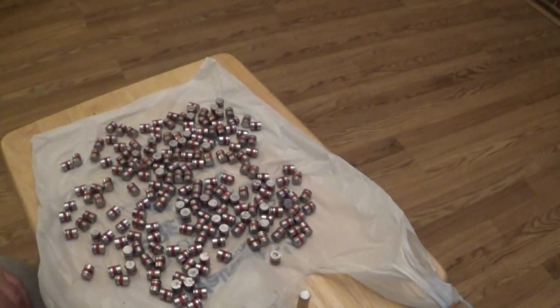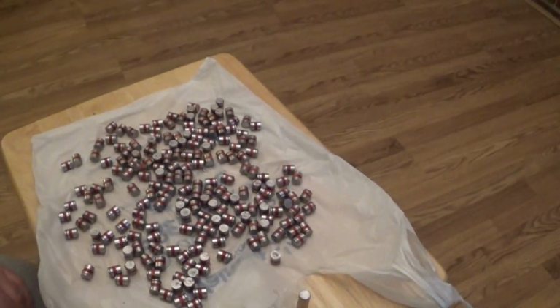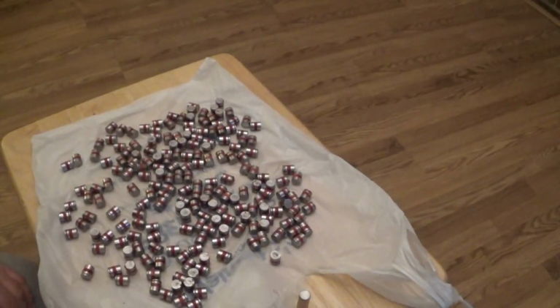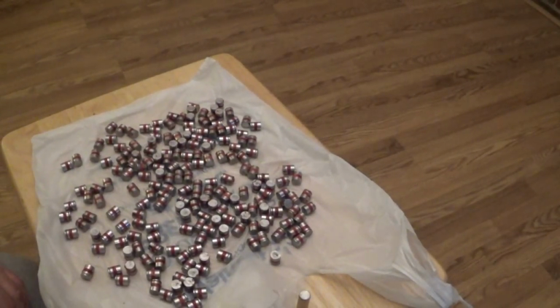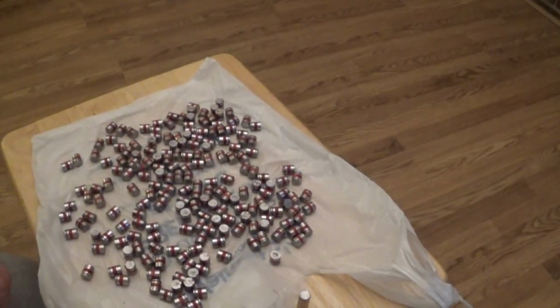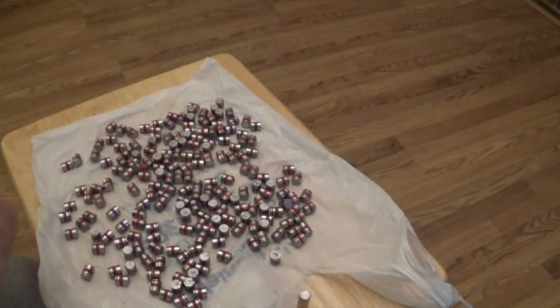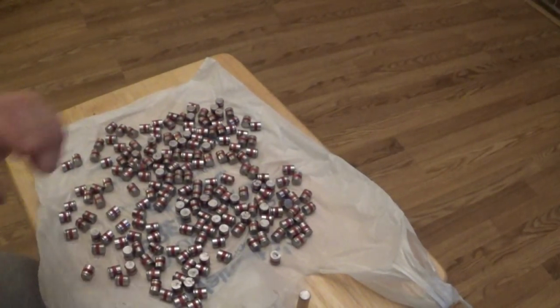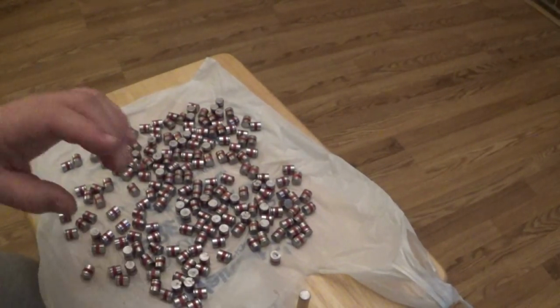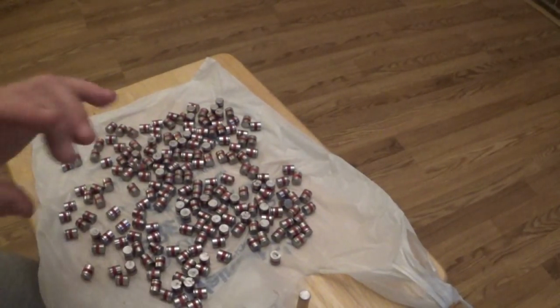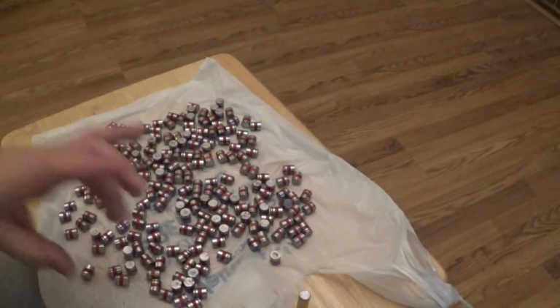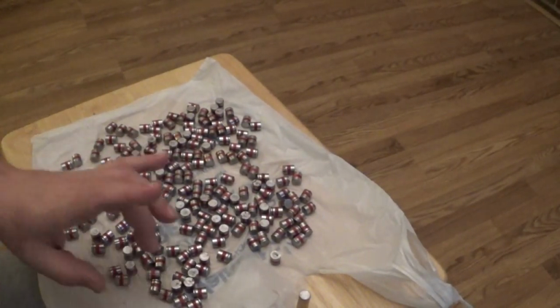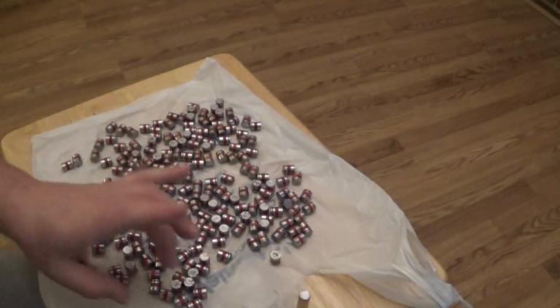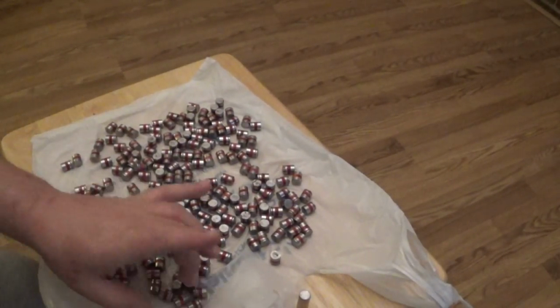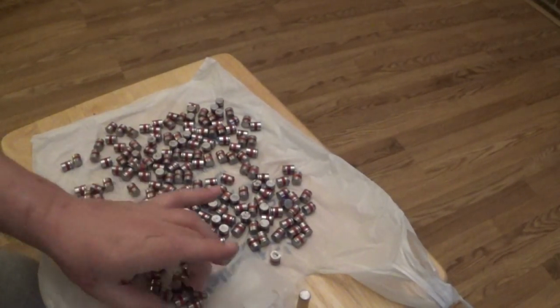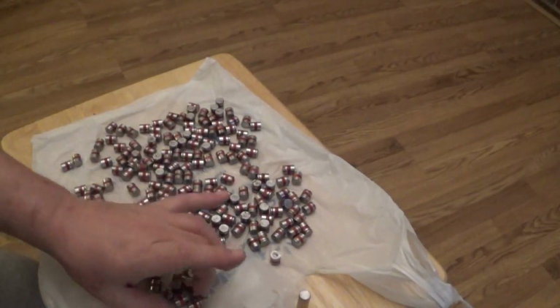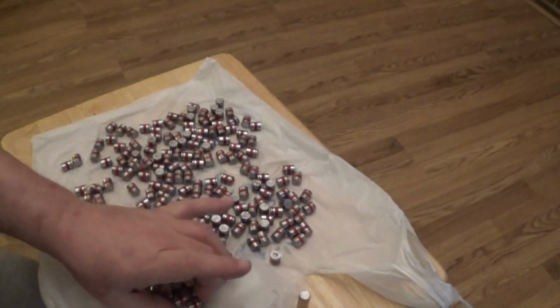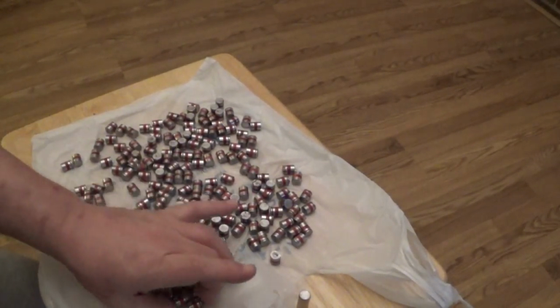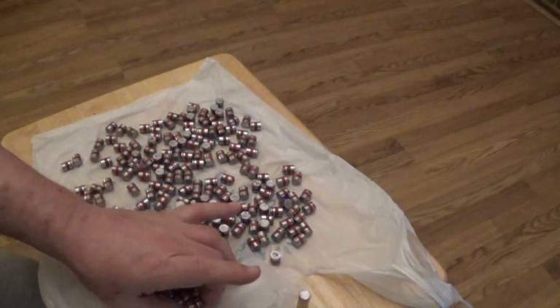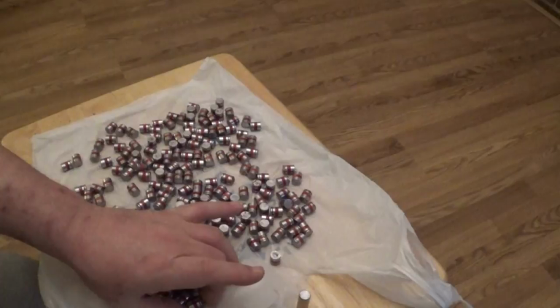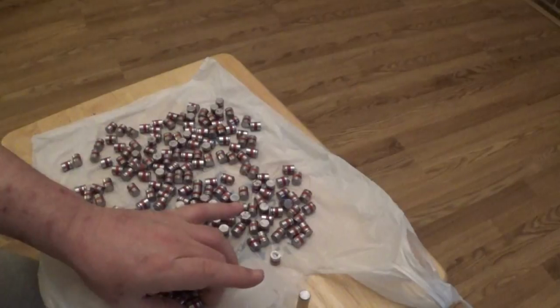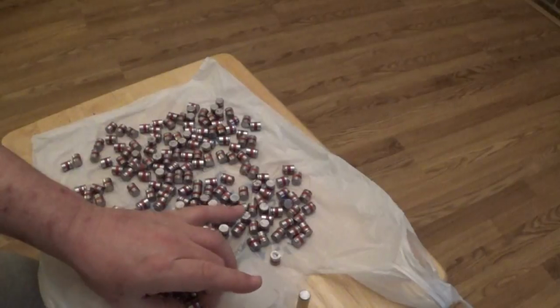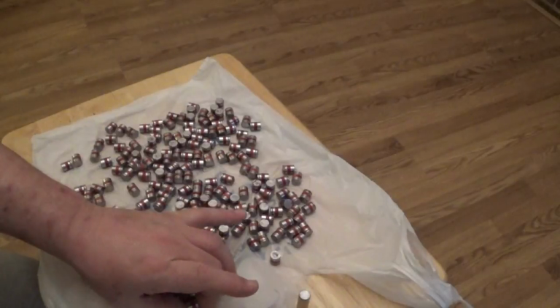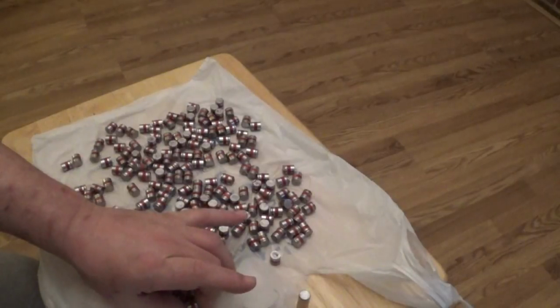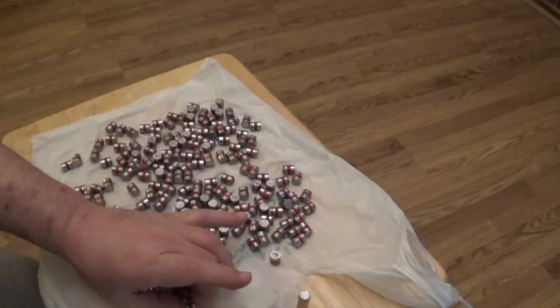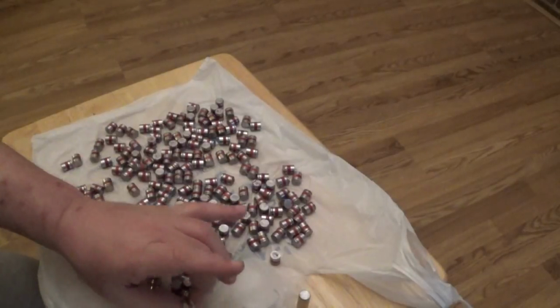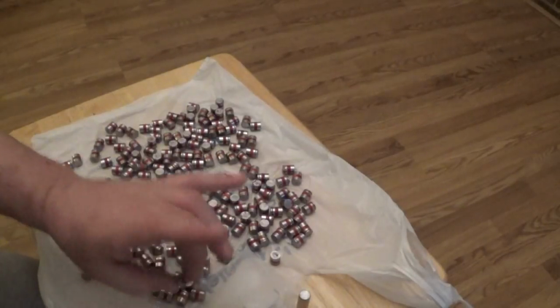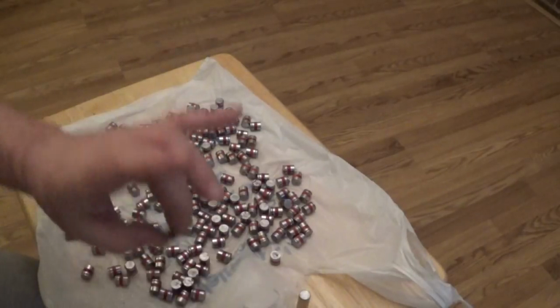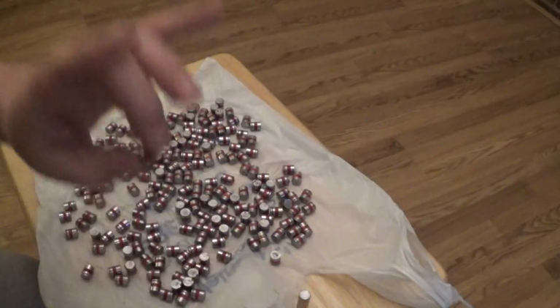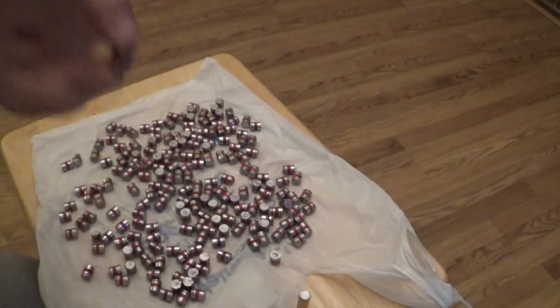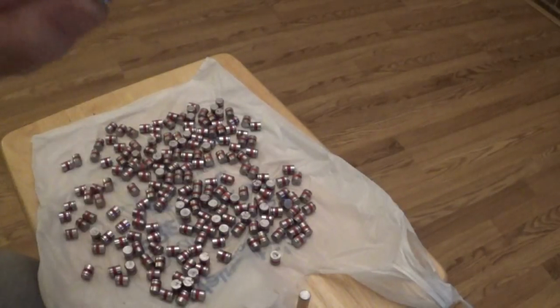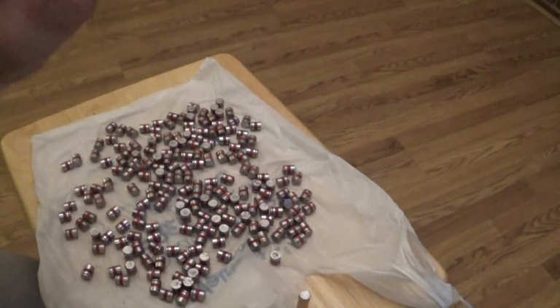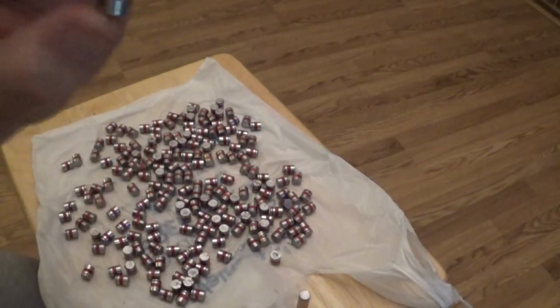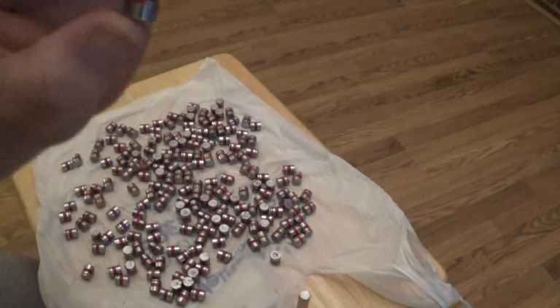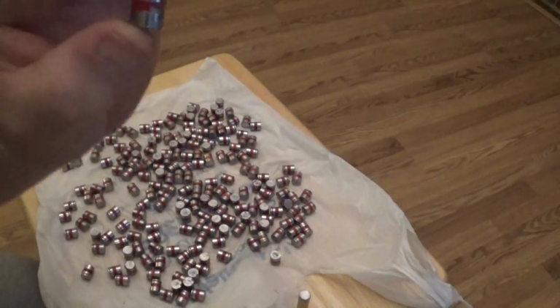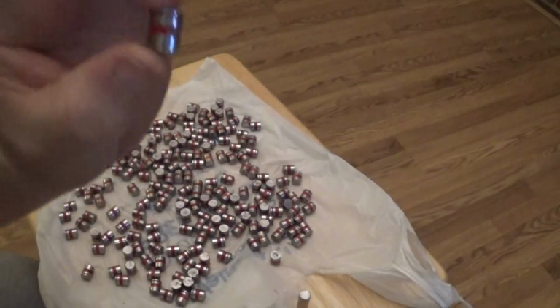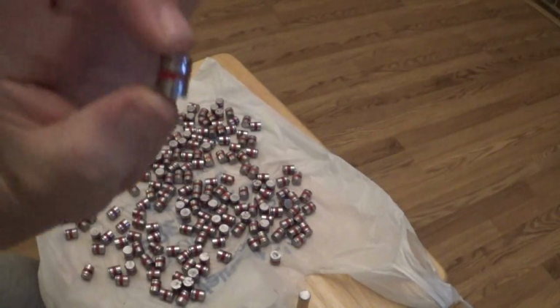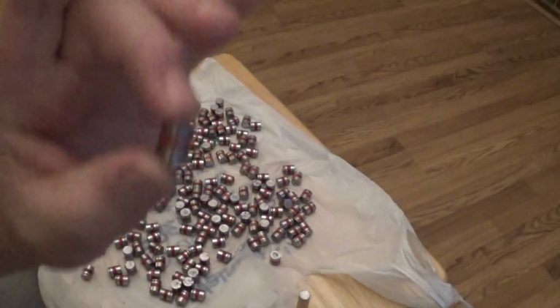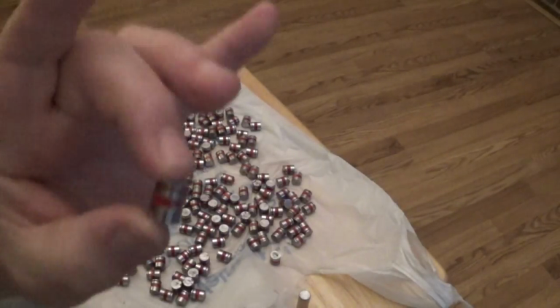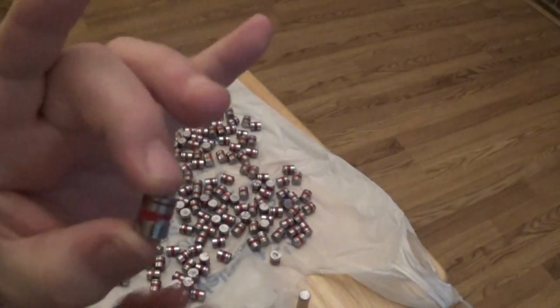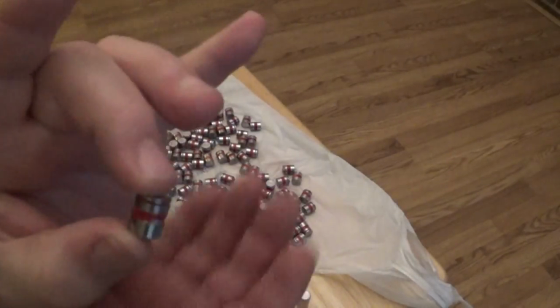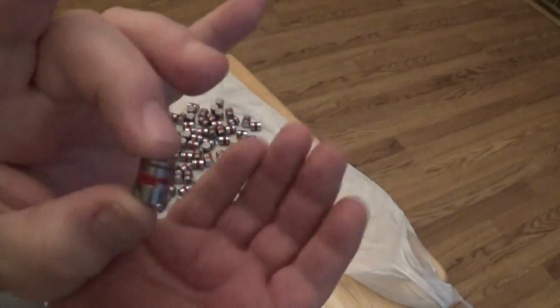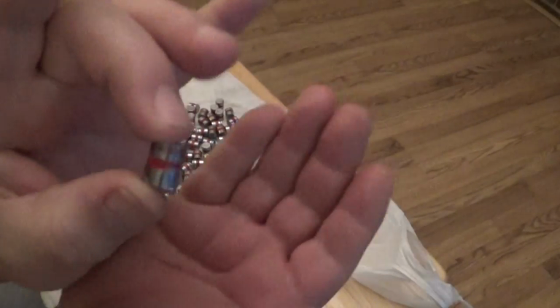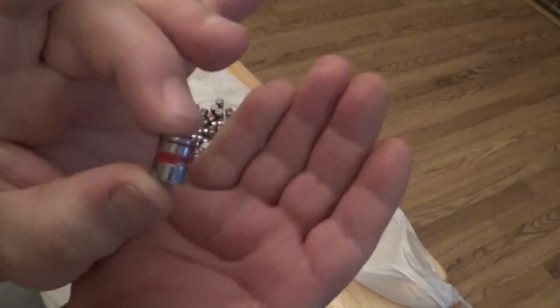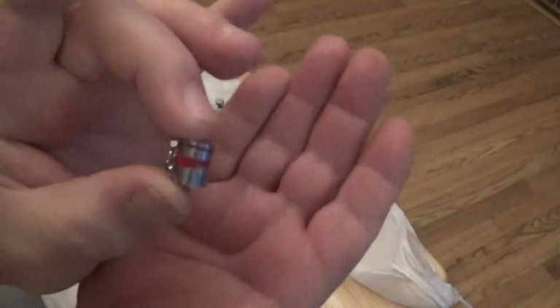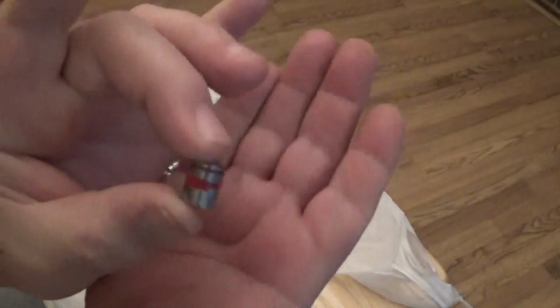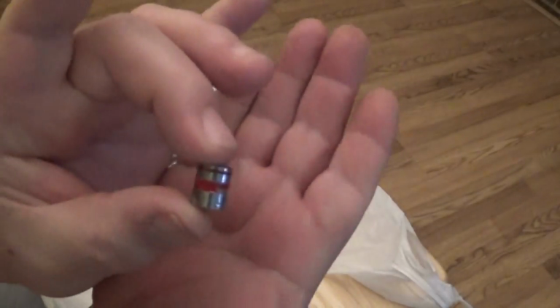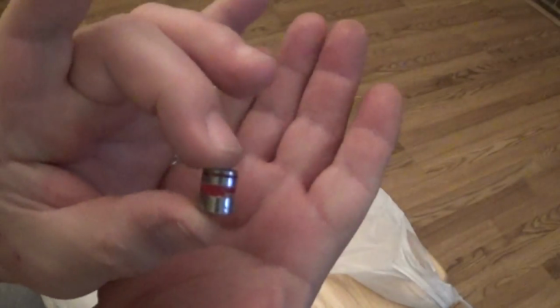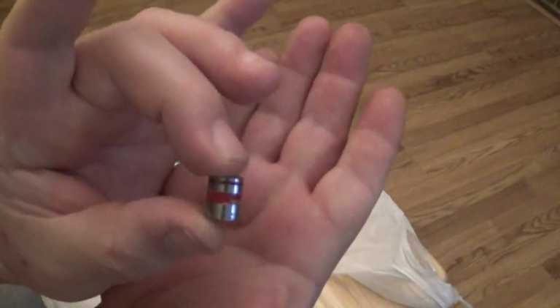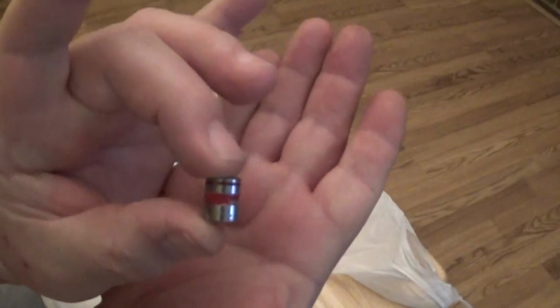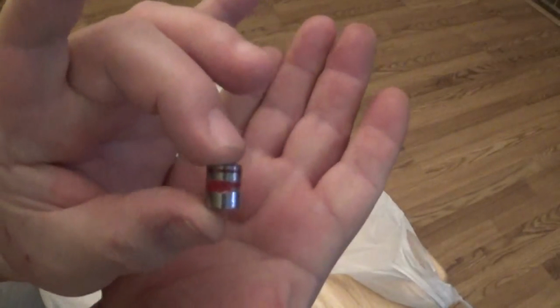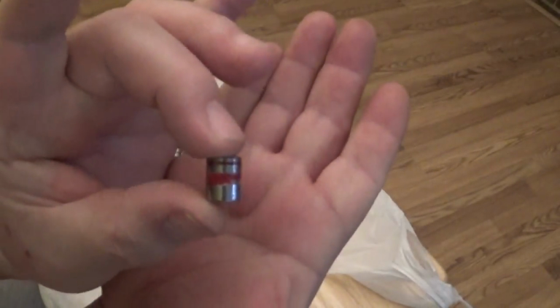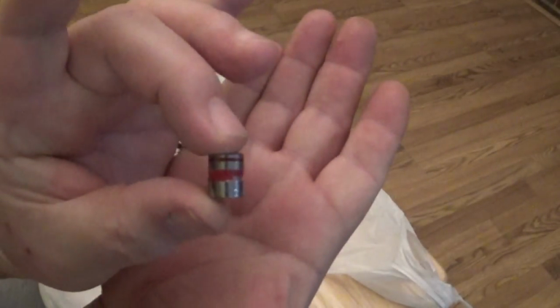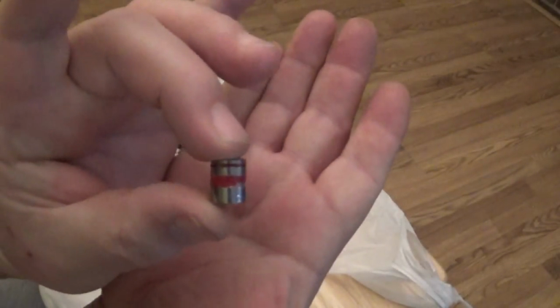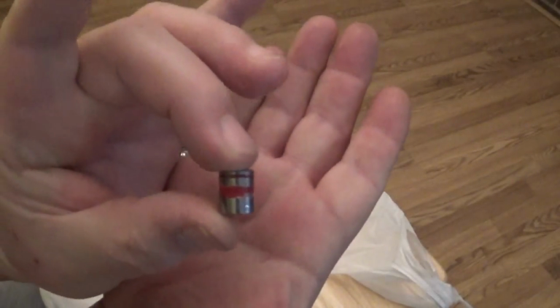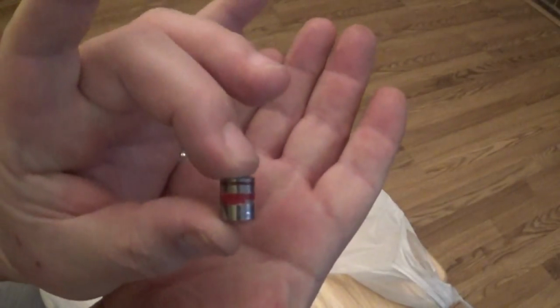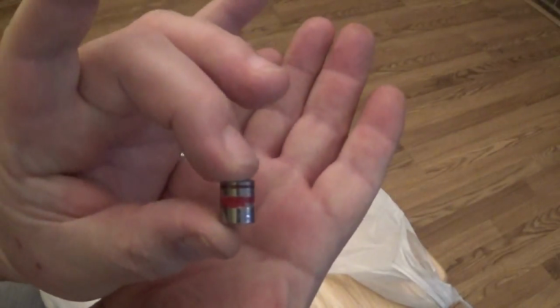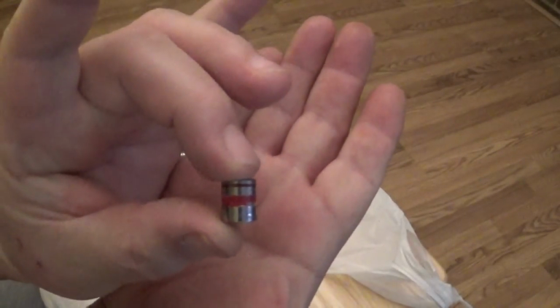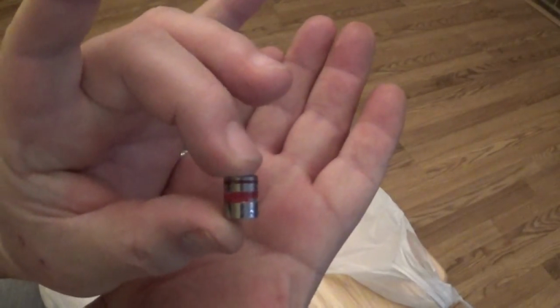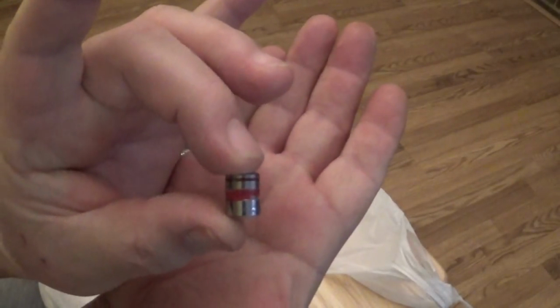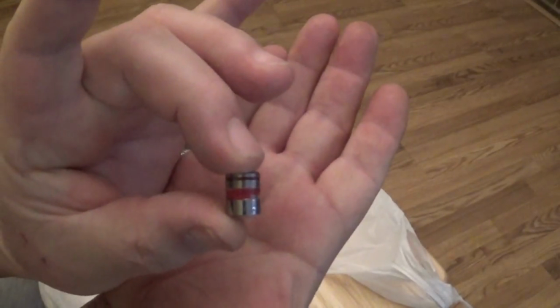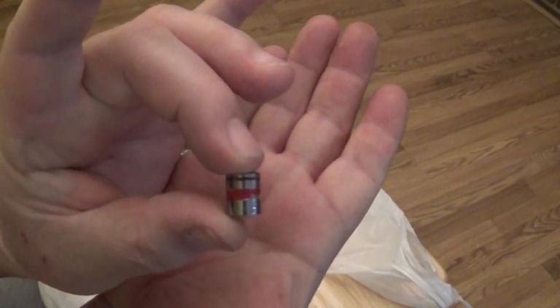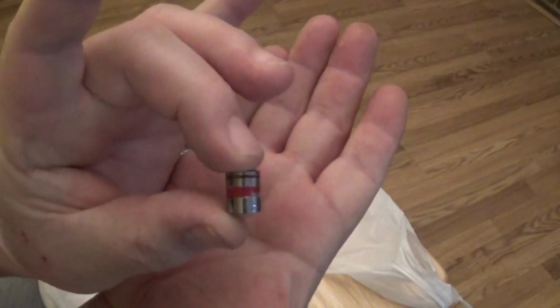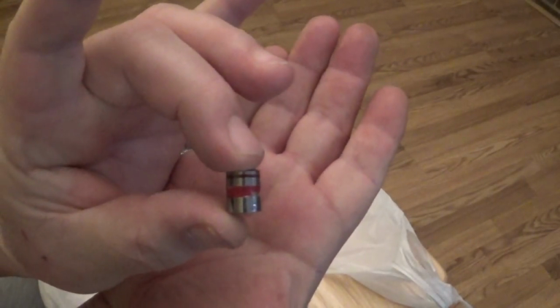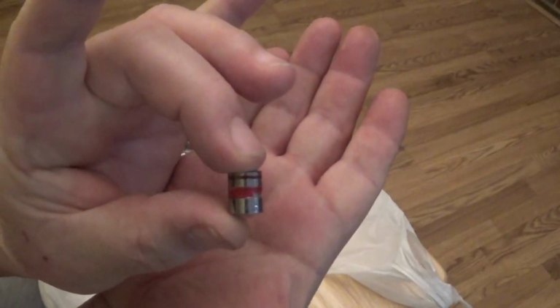There's the bullet — you can see it's a full wad cutter.